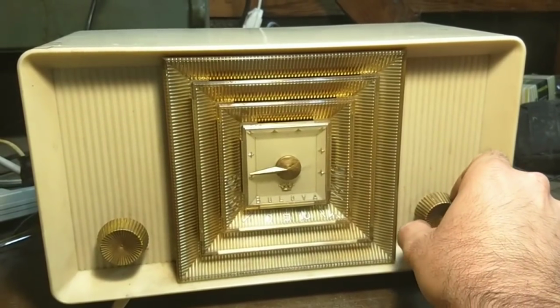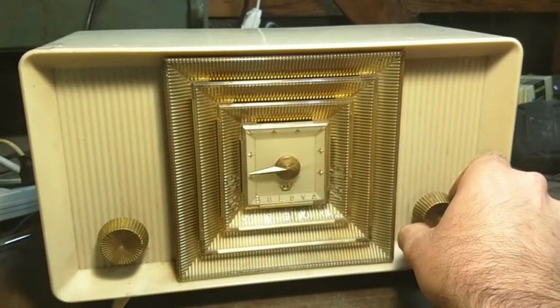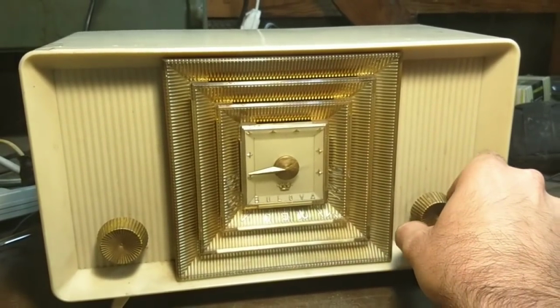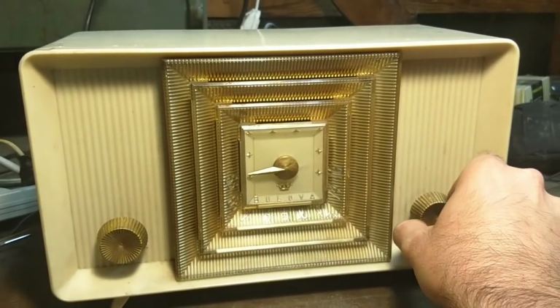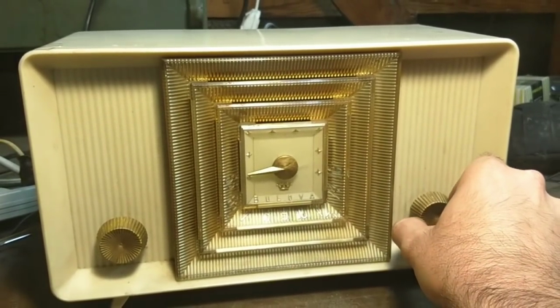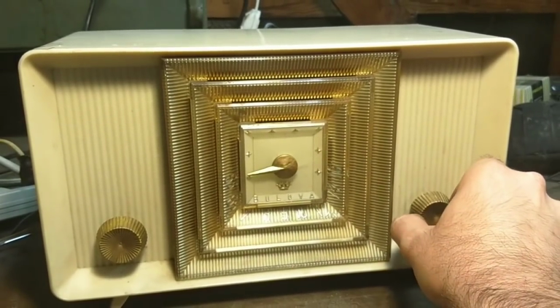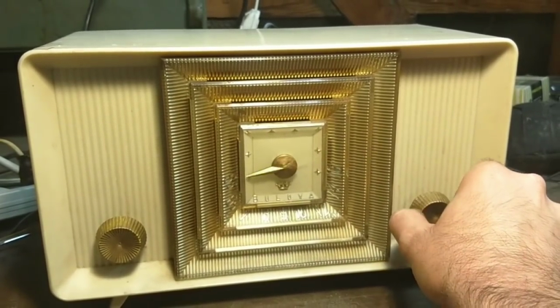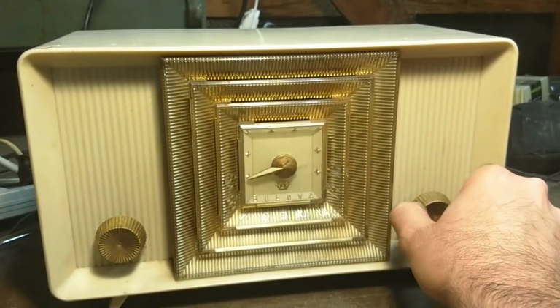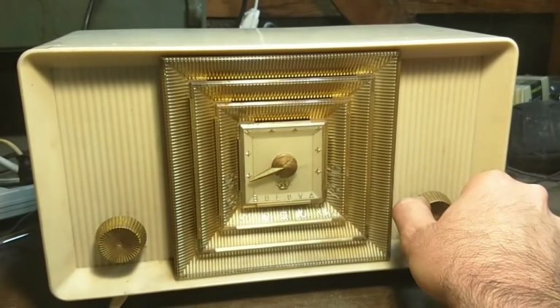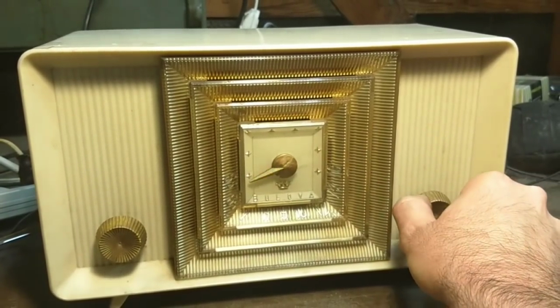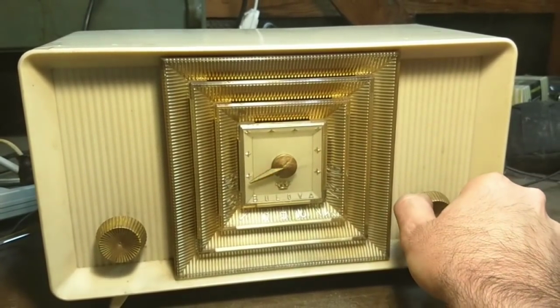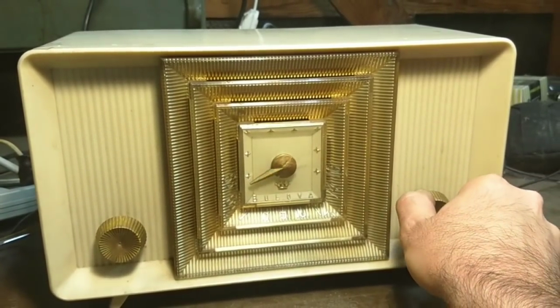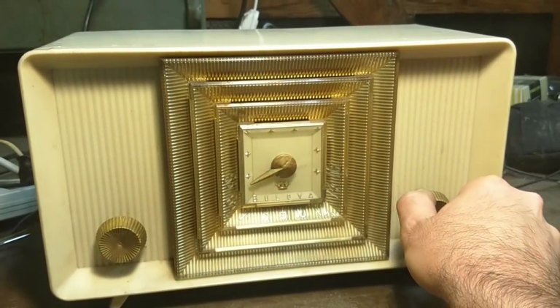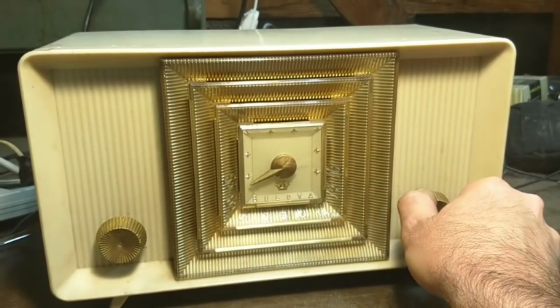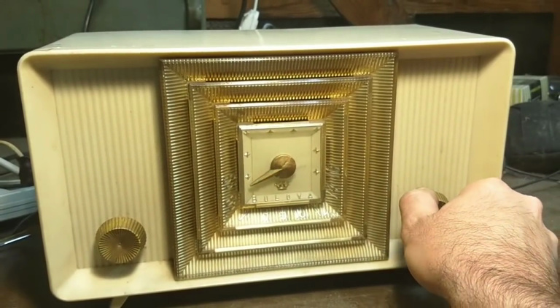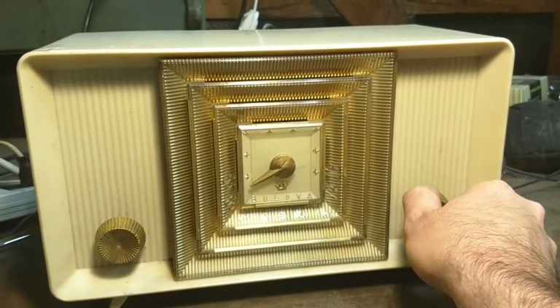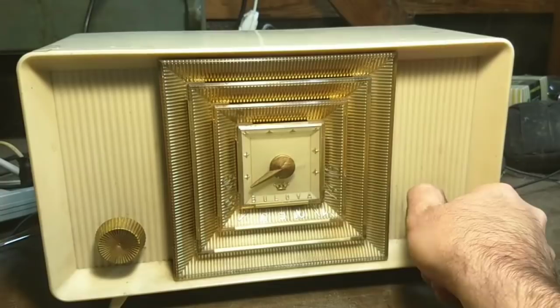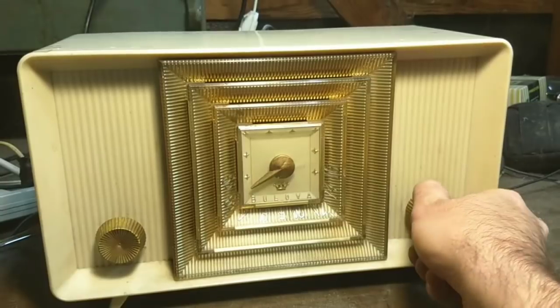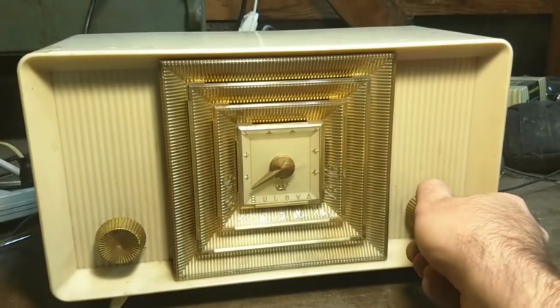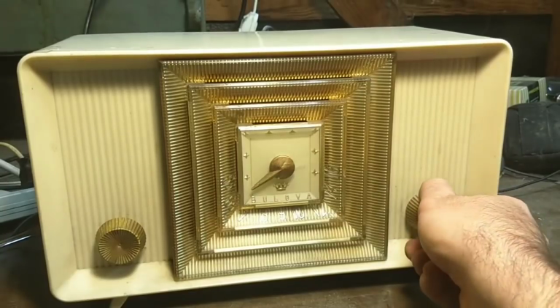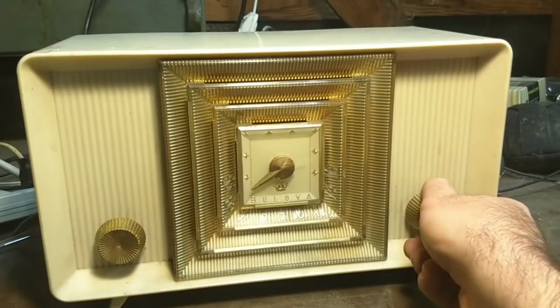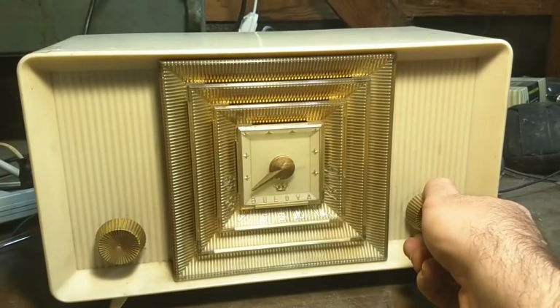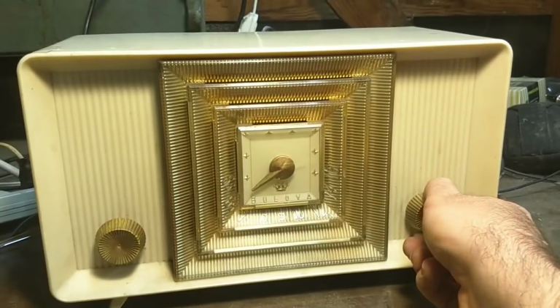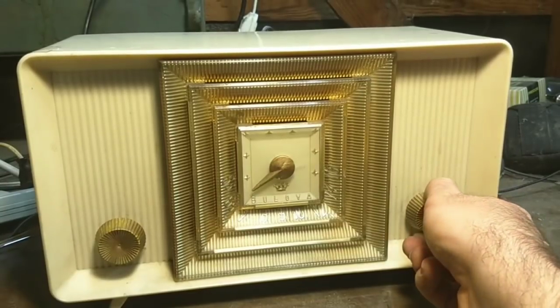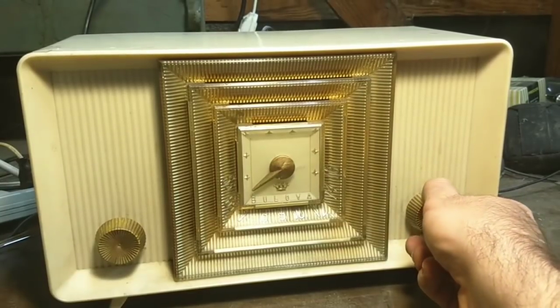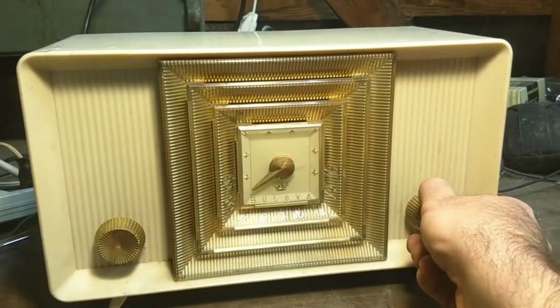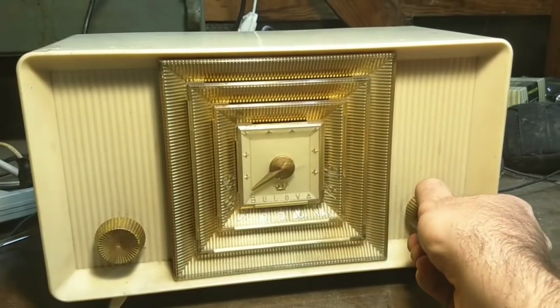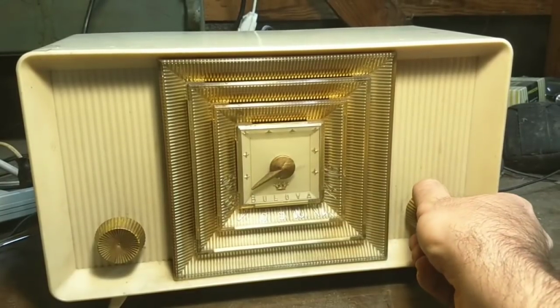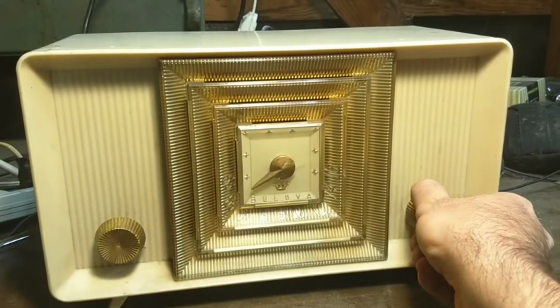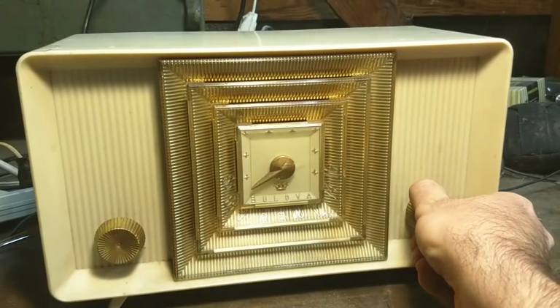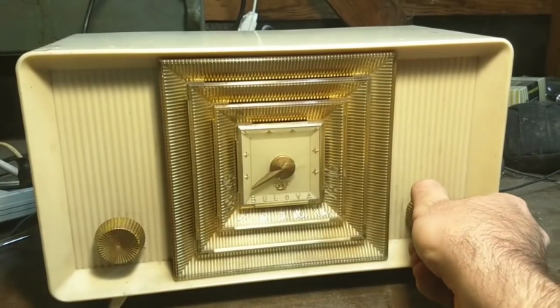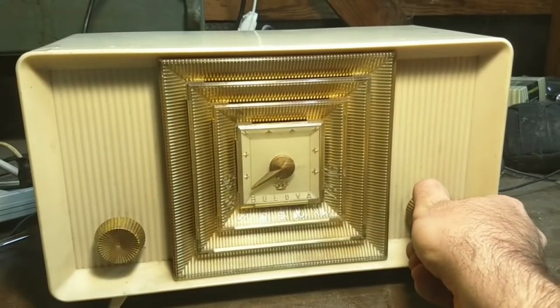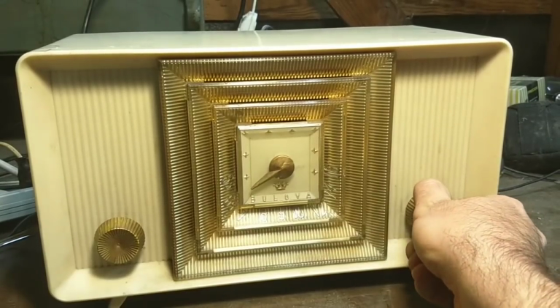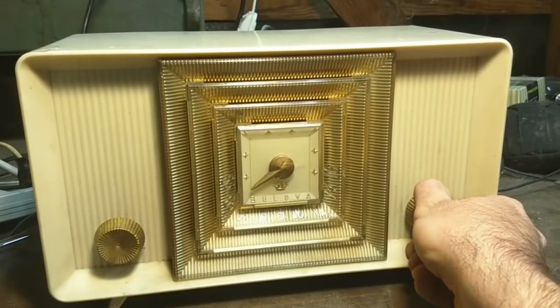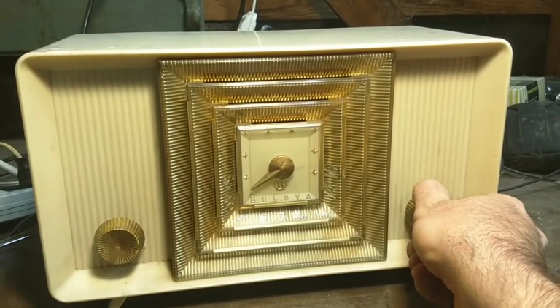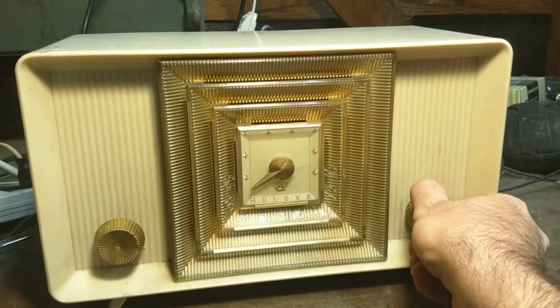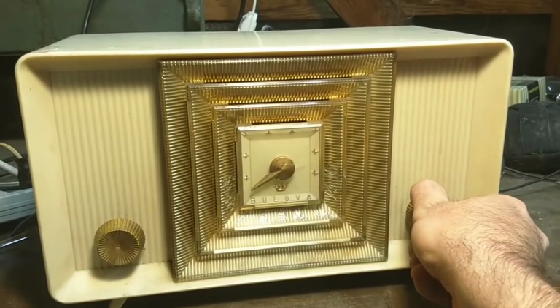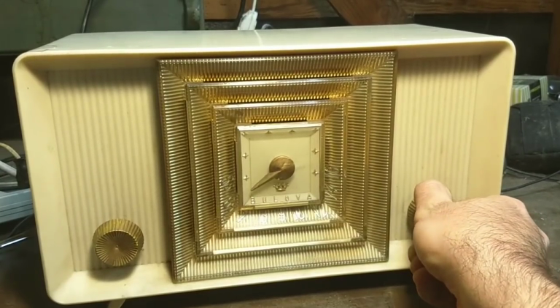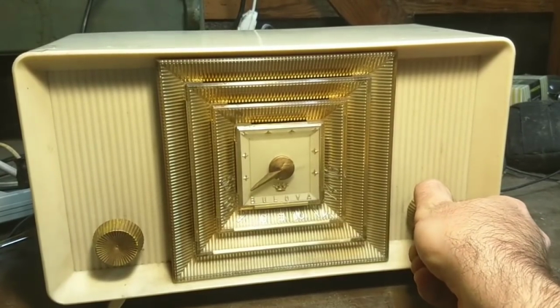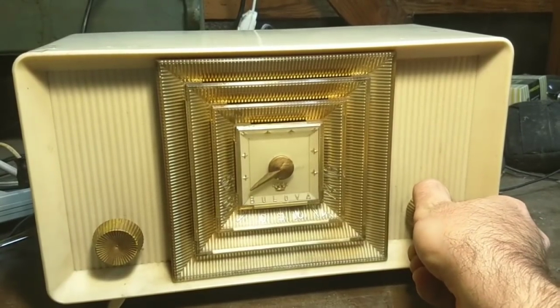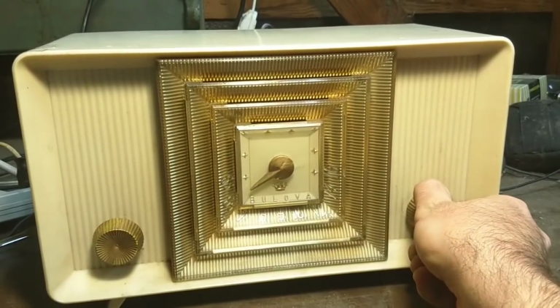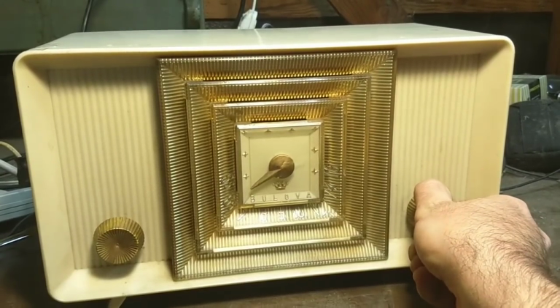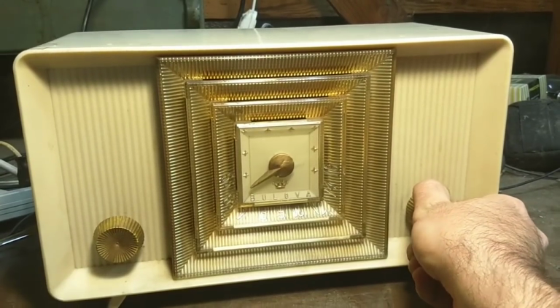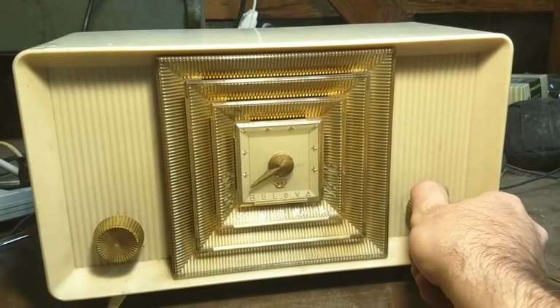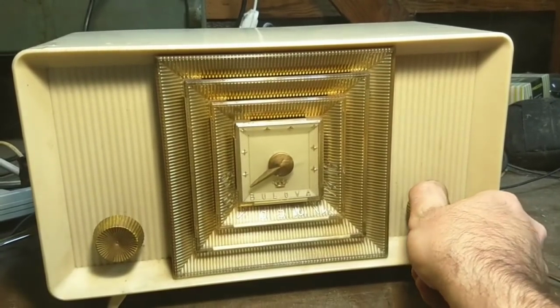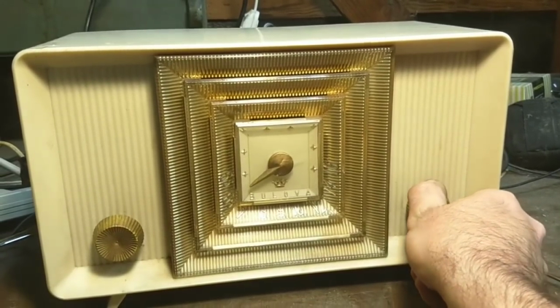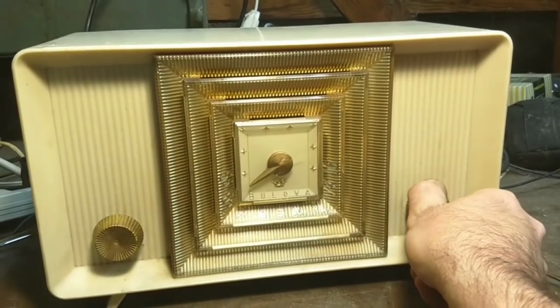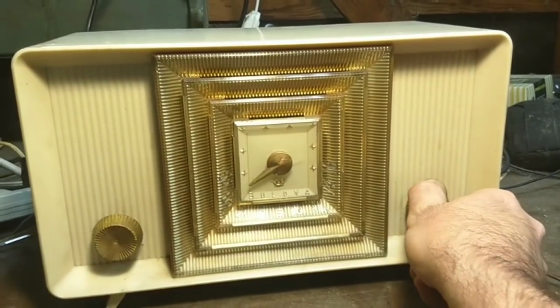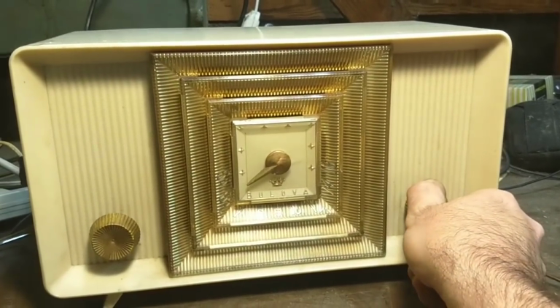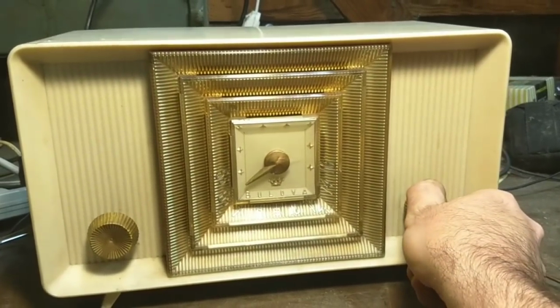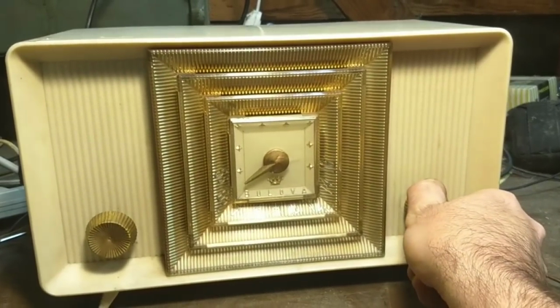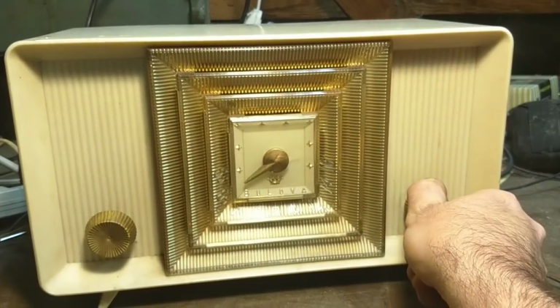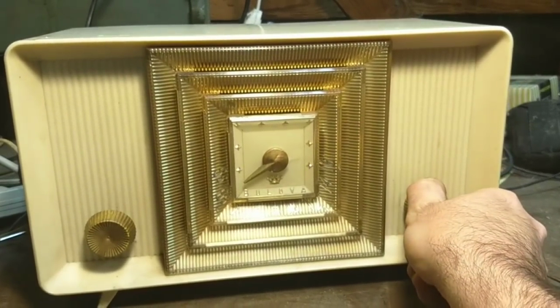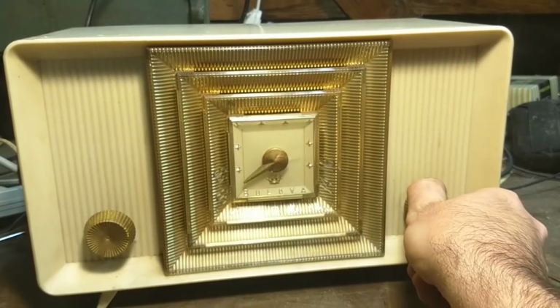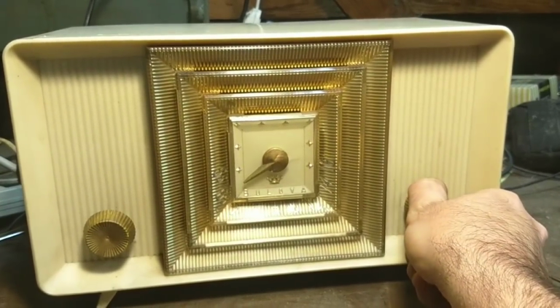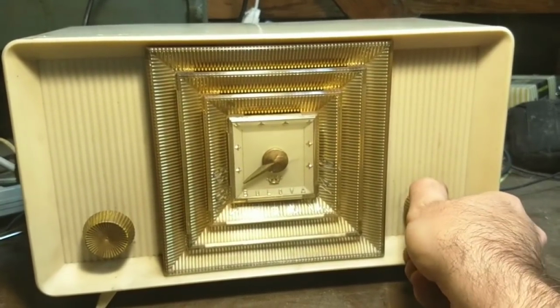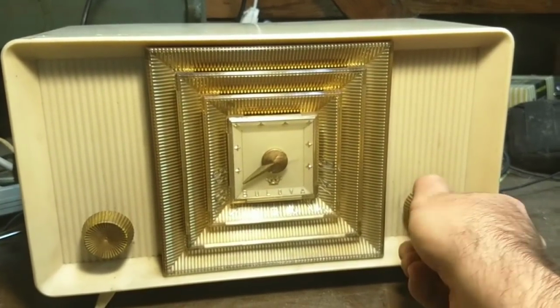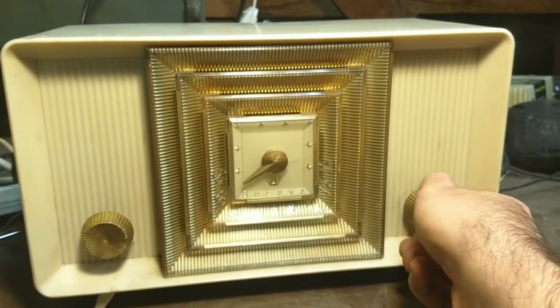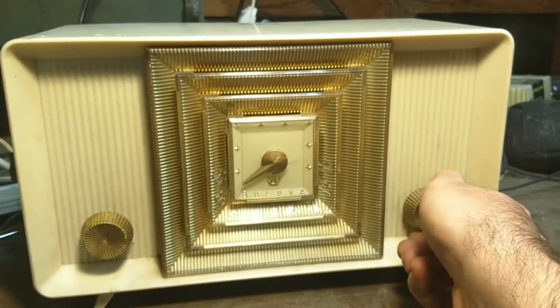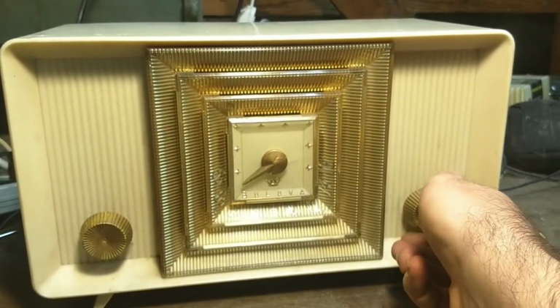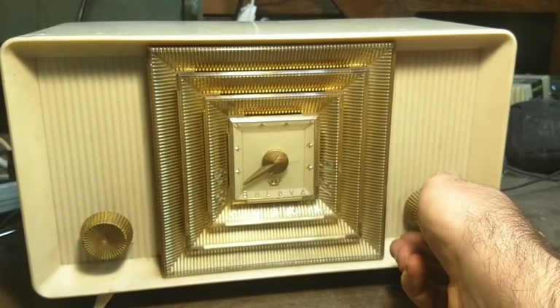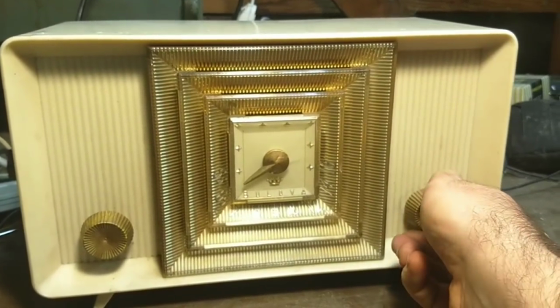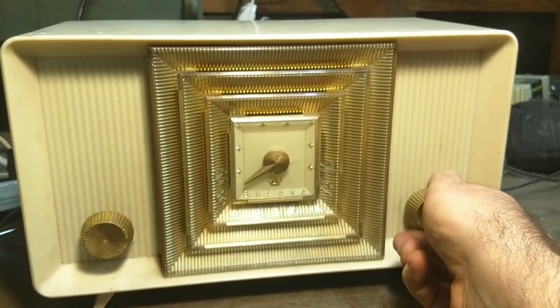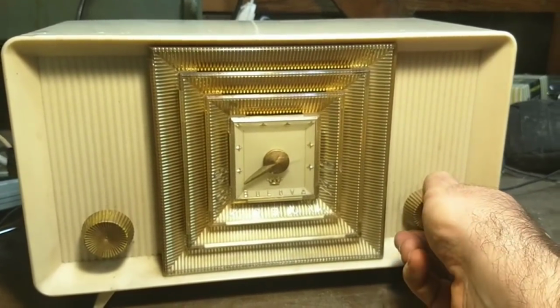Oscillator's off. That's supposed to be 600 and it's reading at 660.